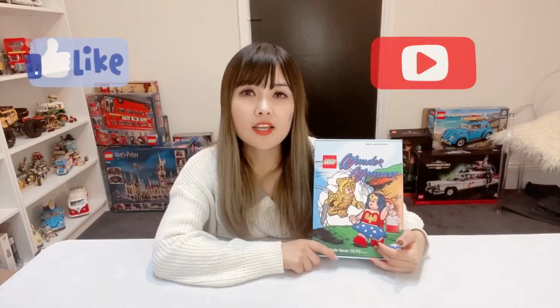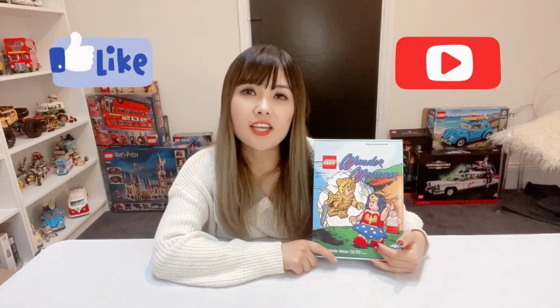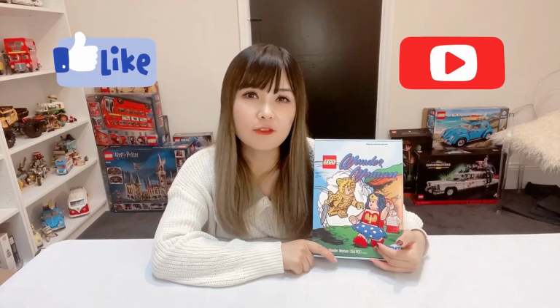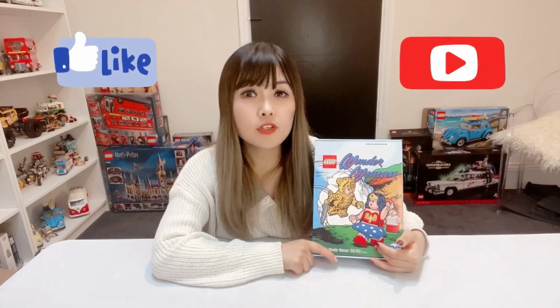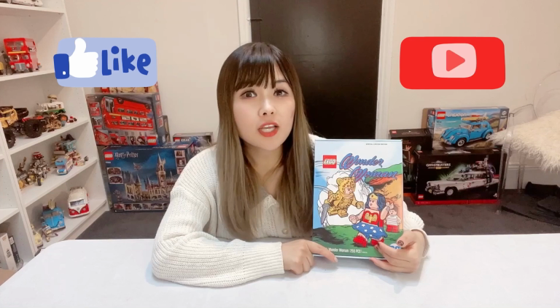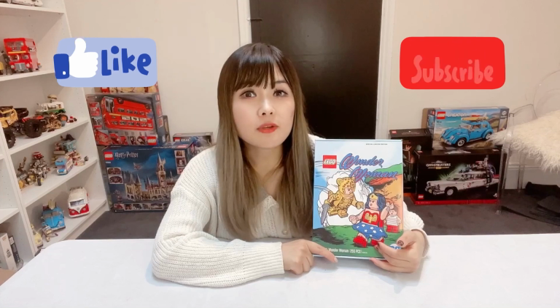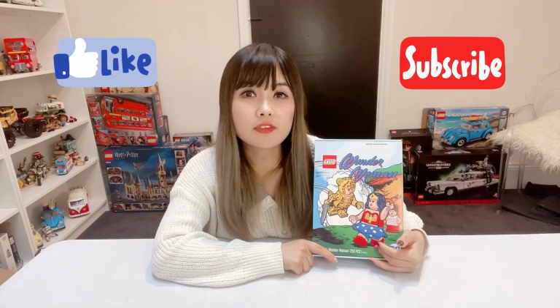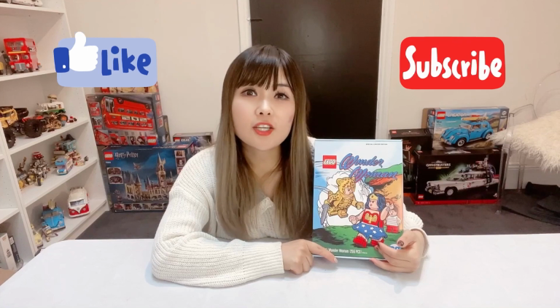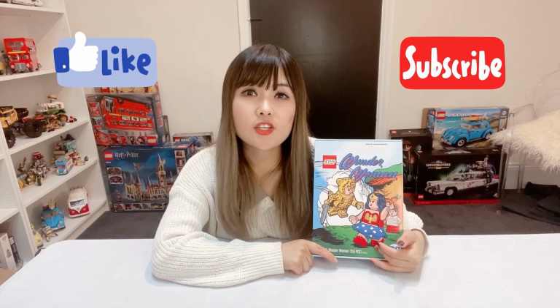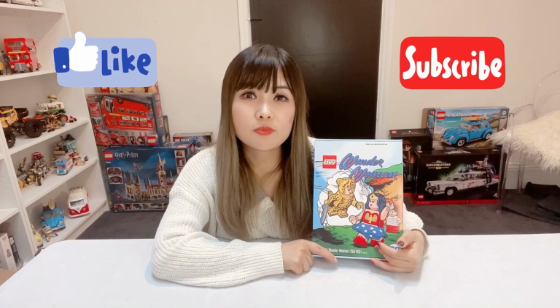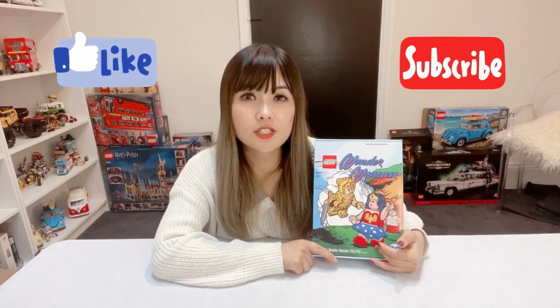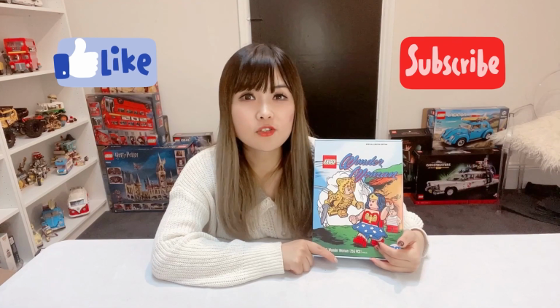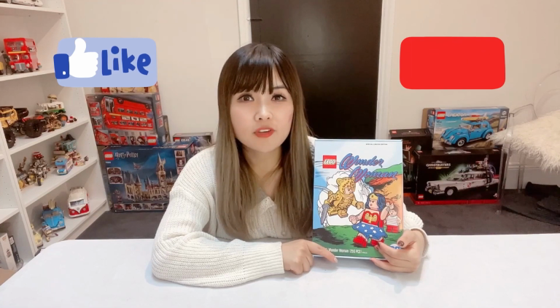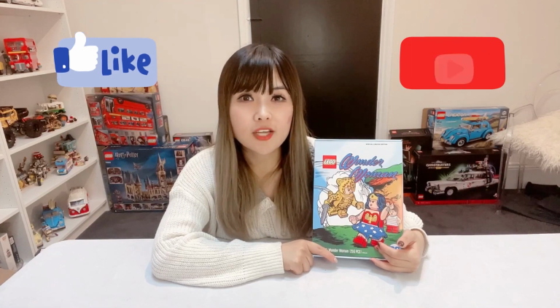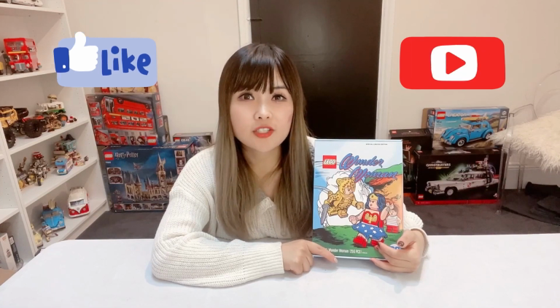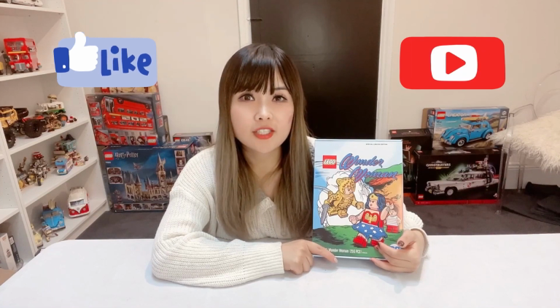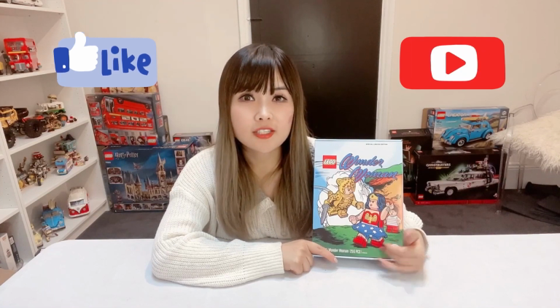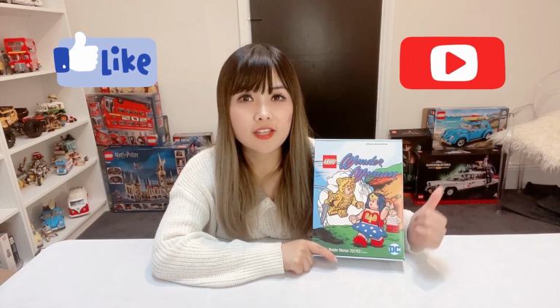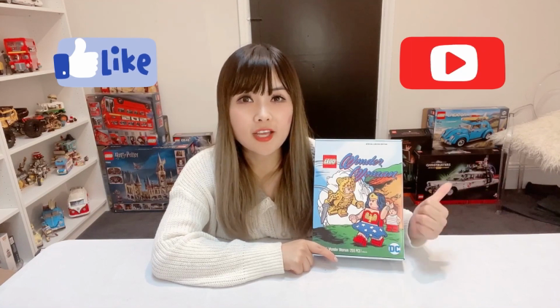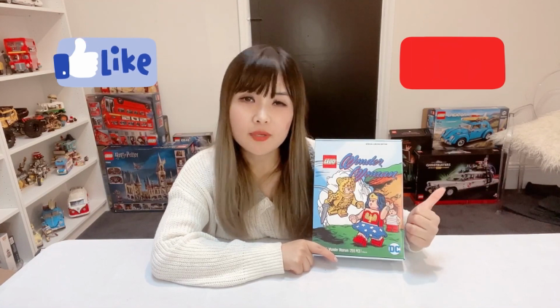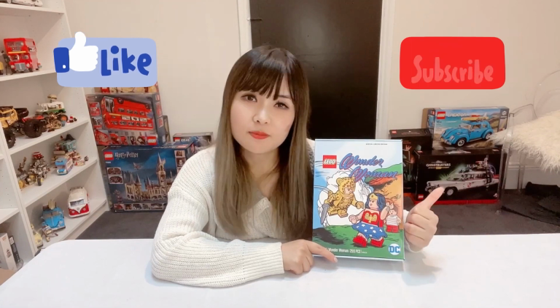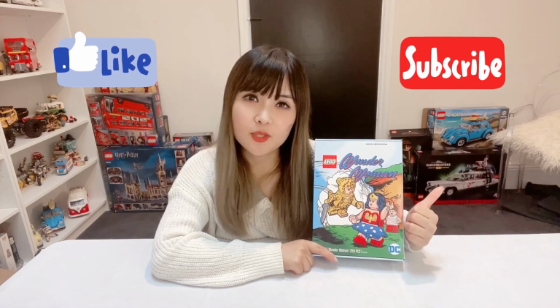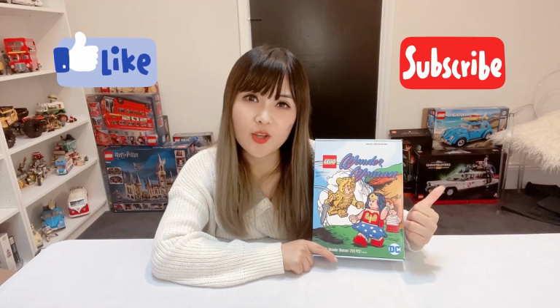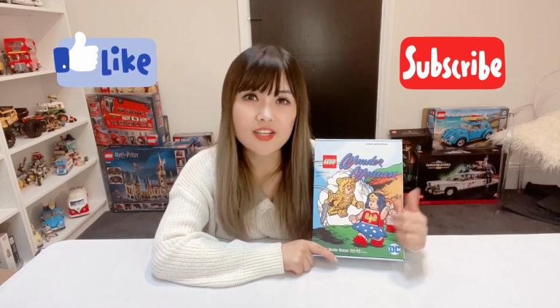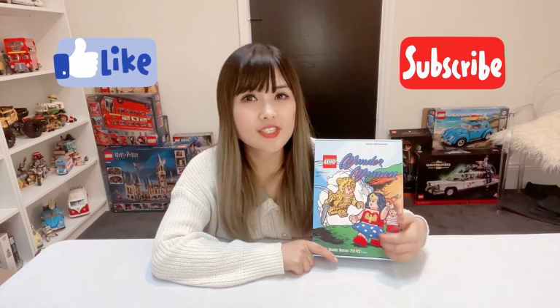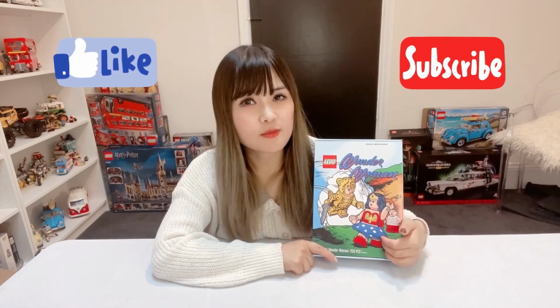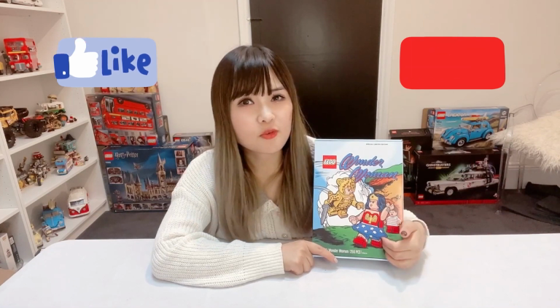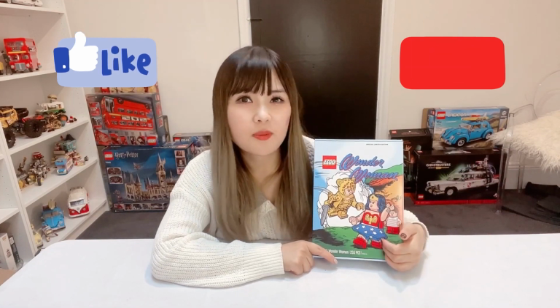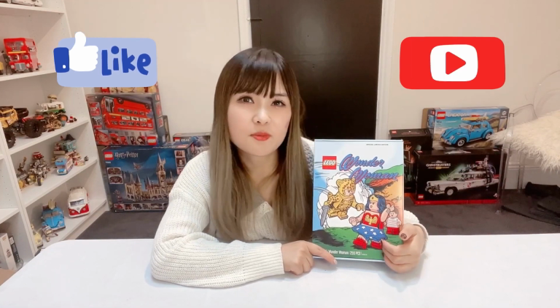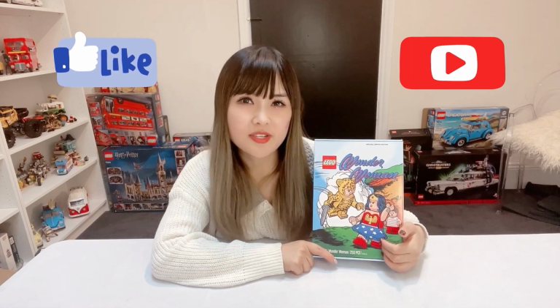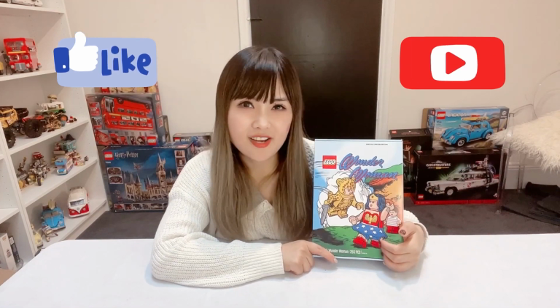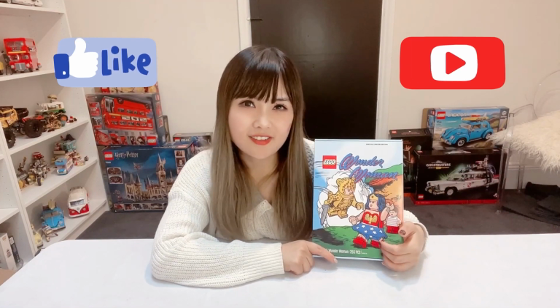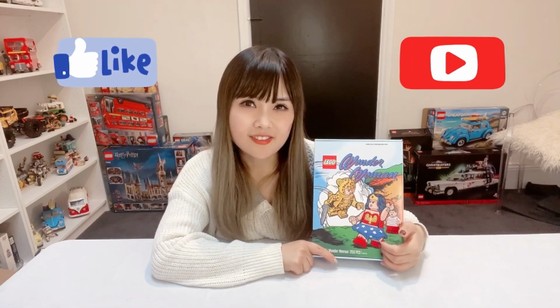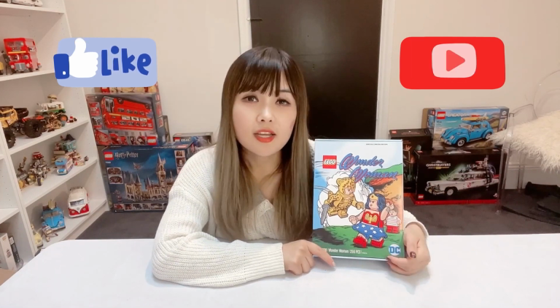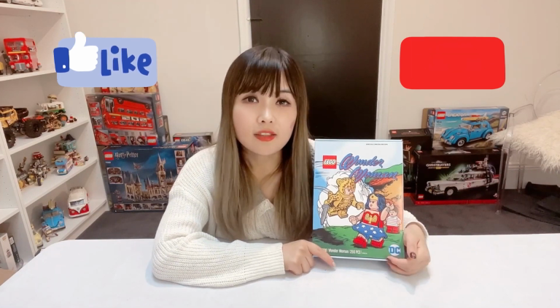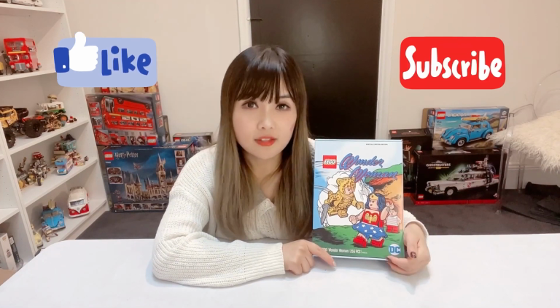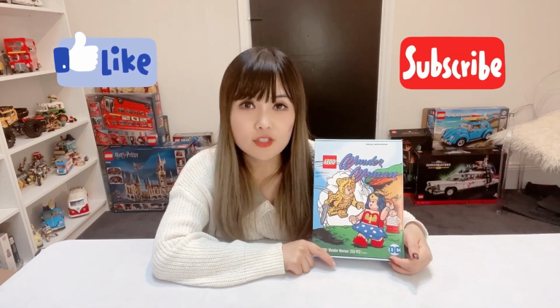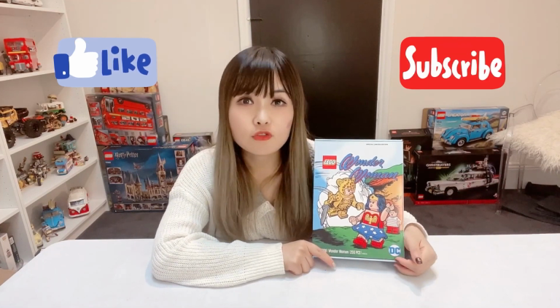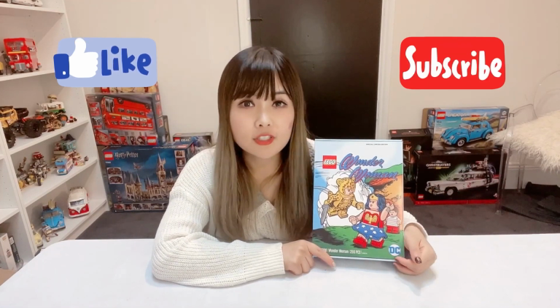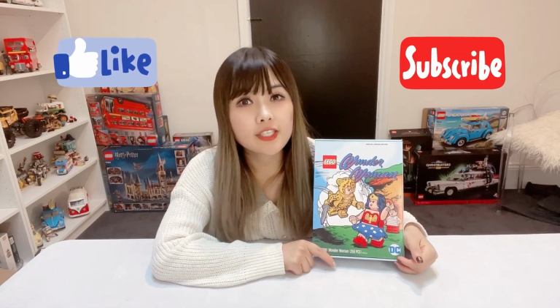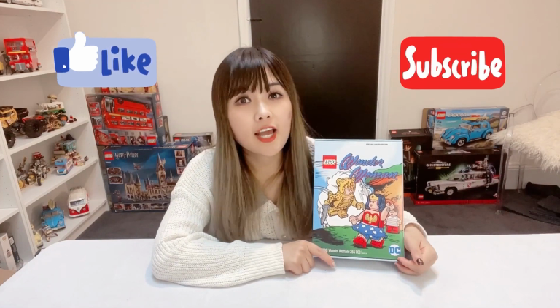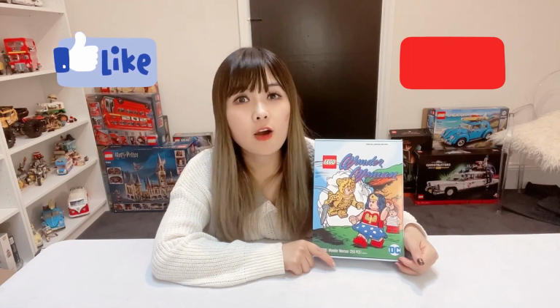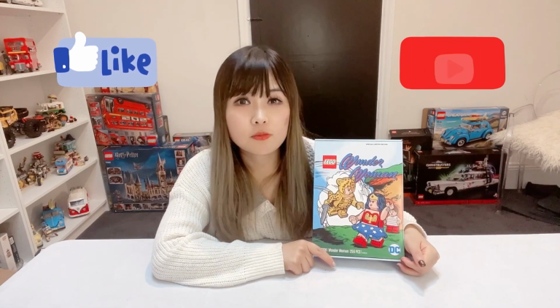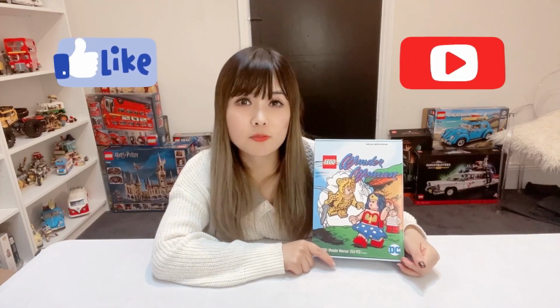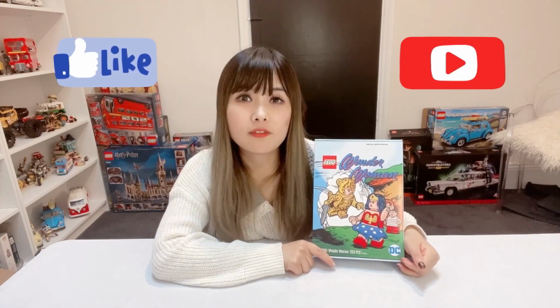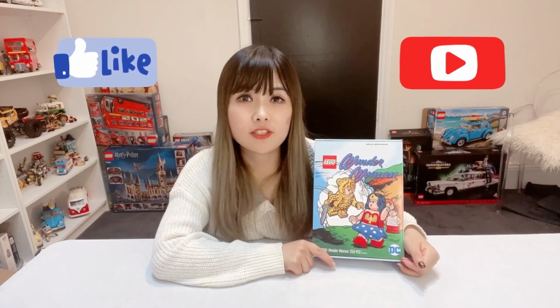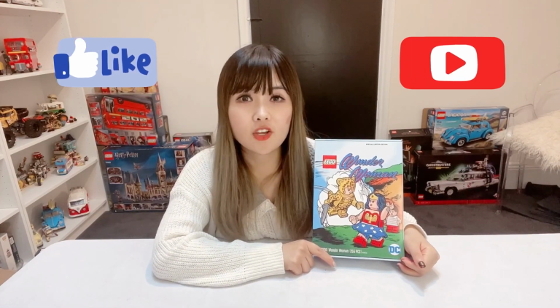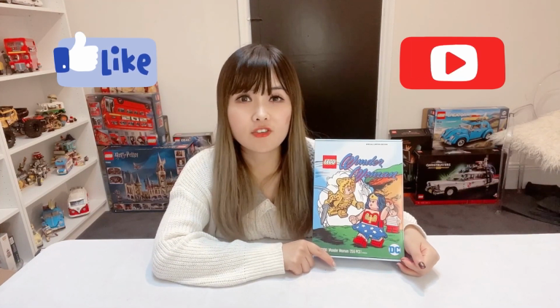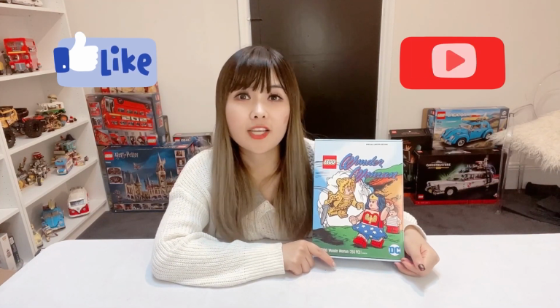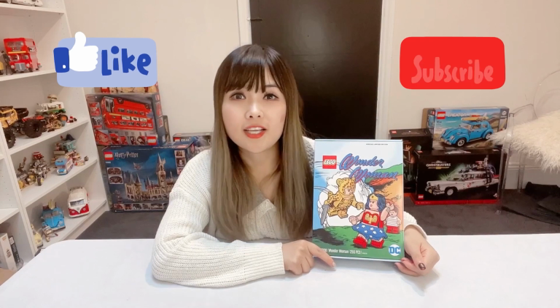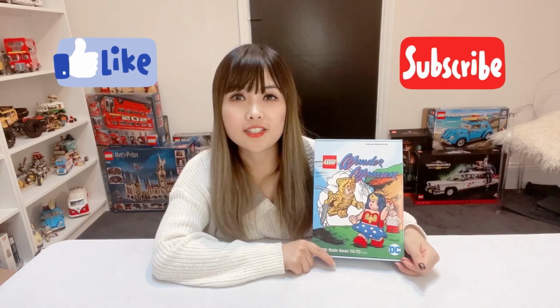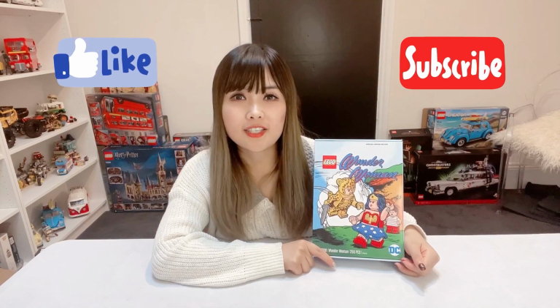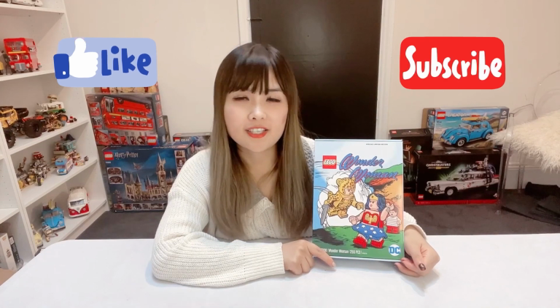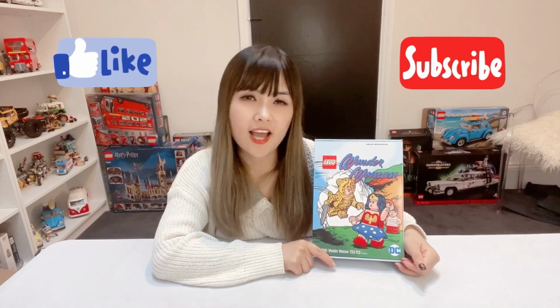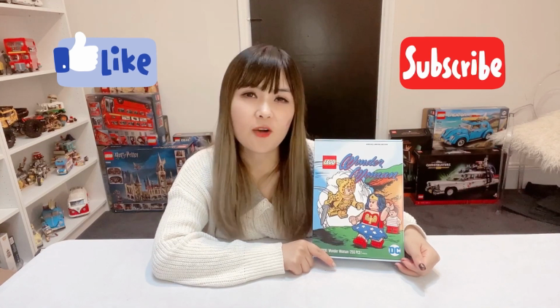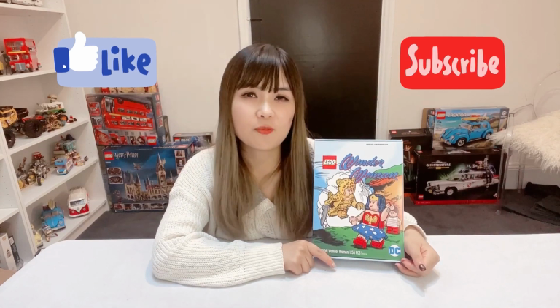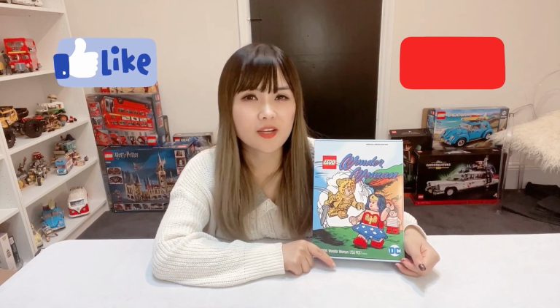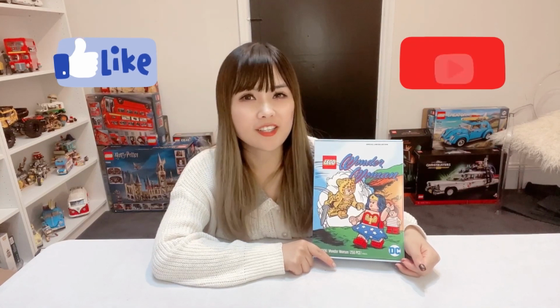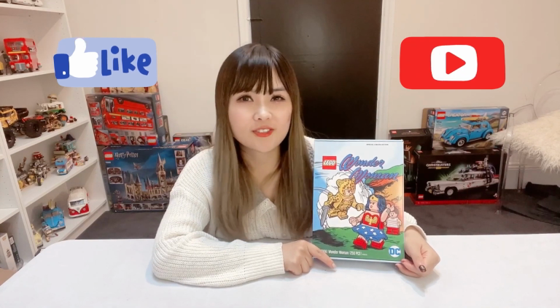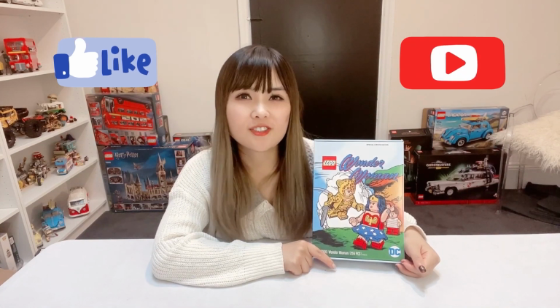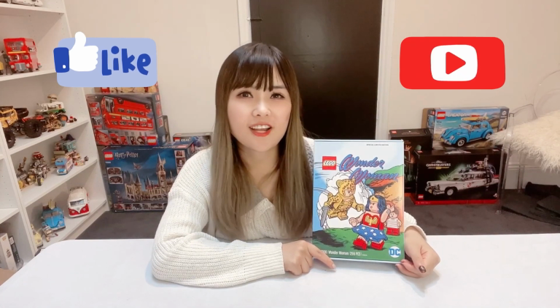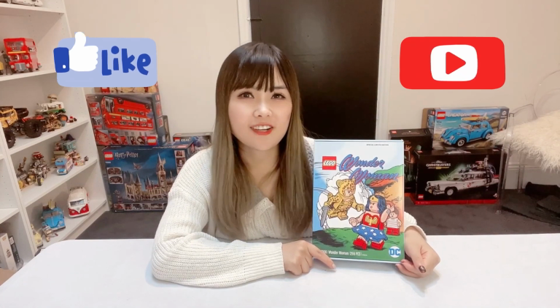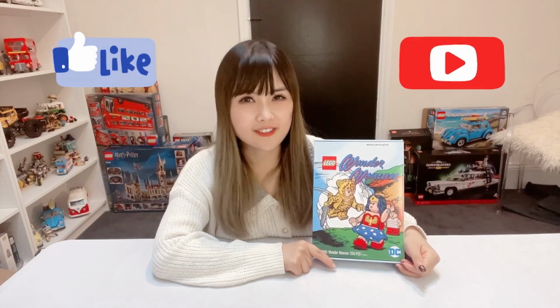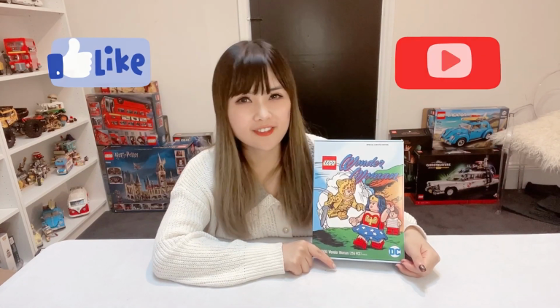If you like my videos, please don't forget to click the like button below and subscribe to my channel. This really helps my video rankings and helps my little channel grow.